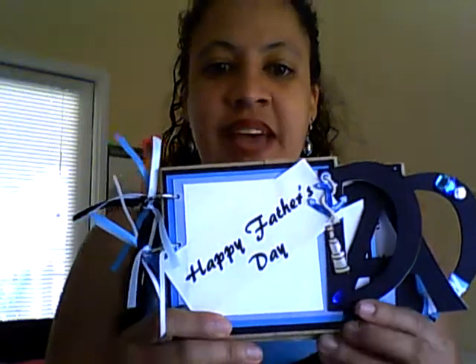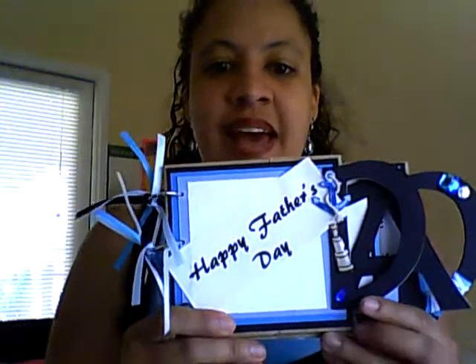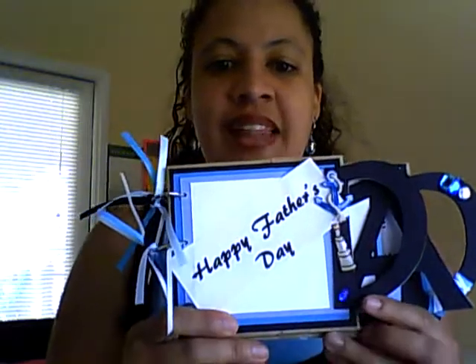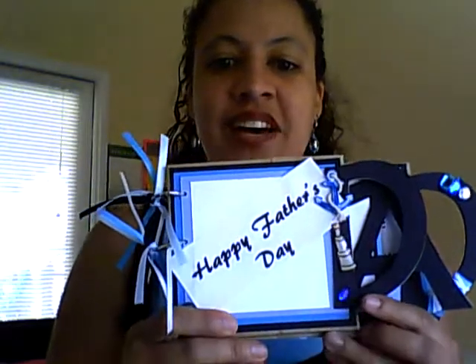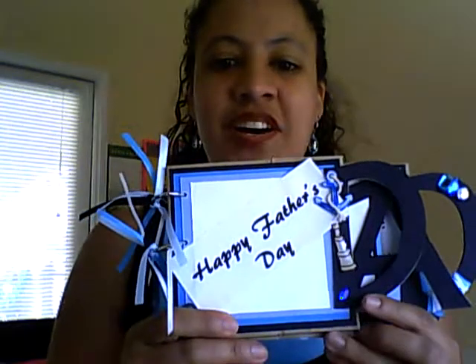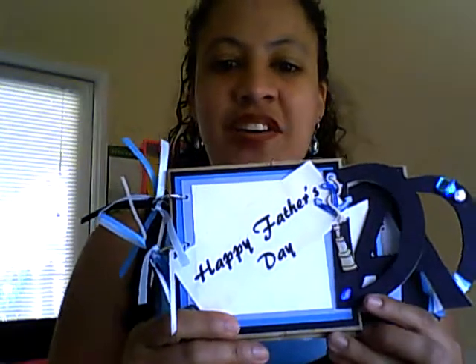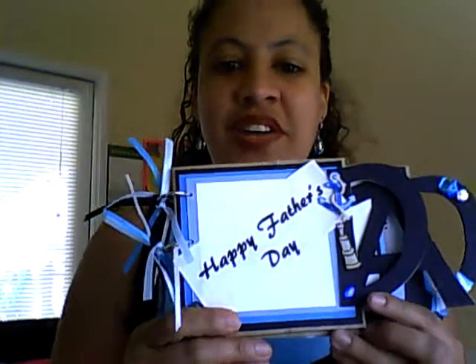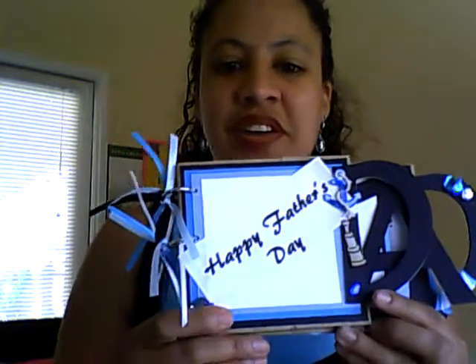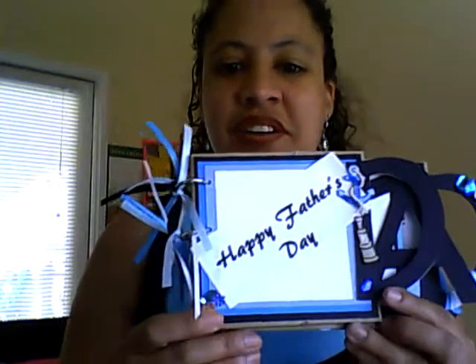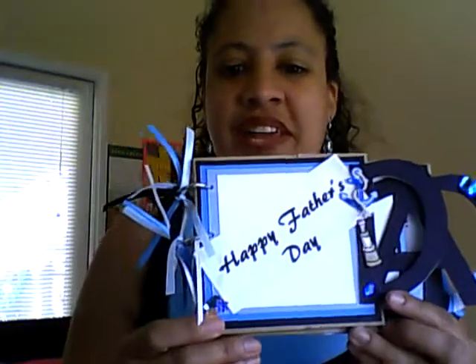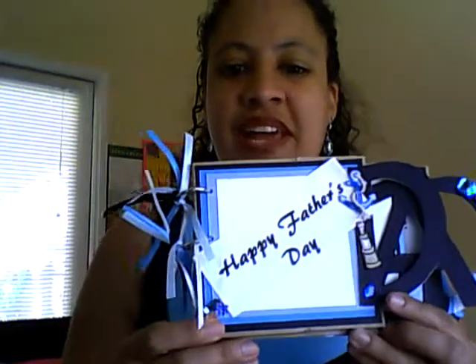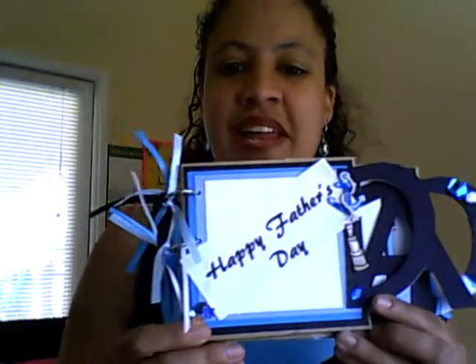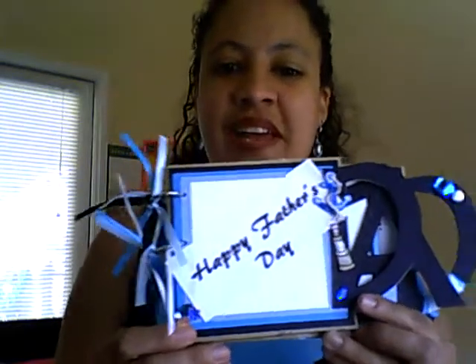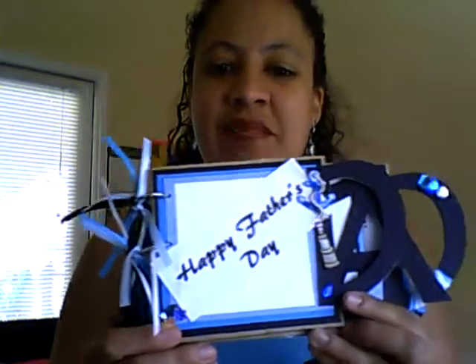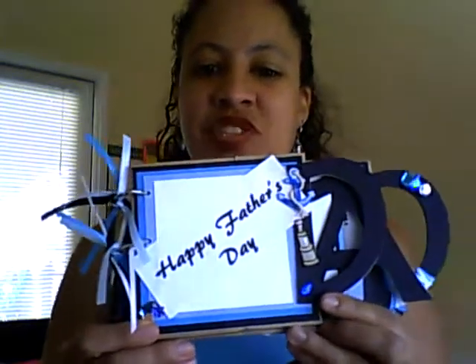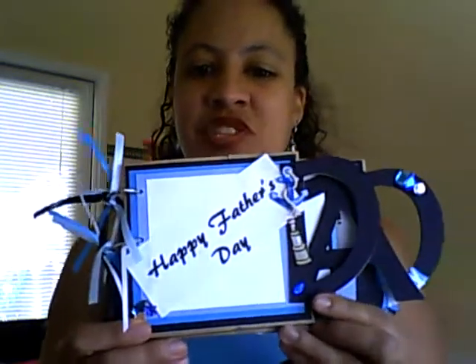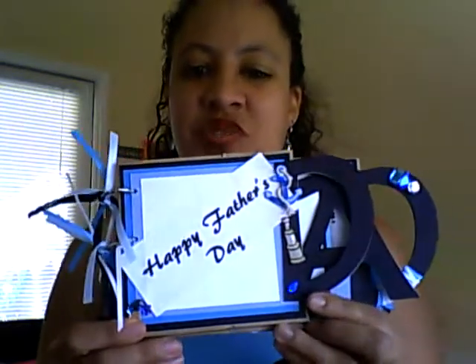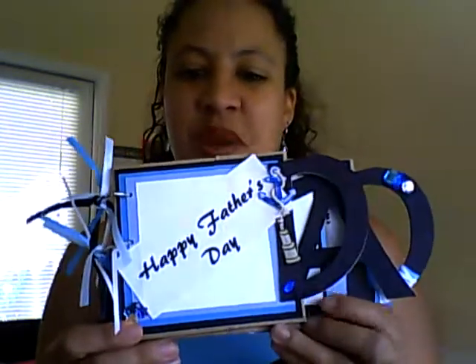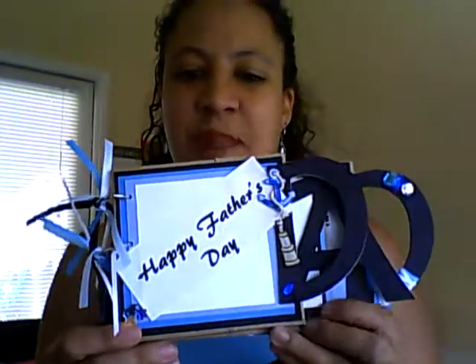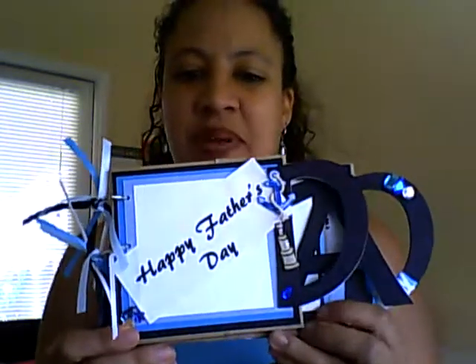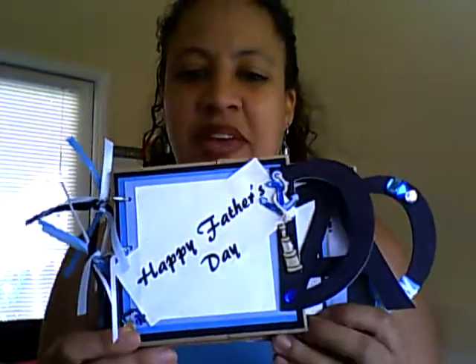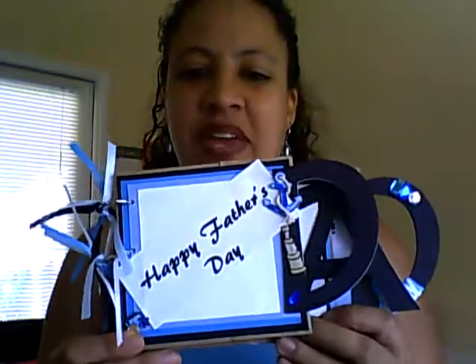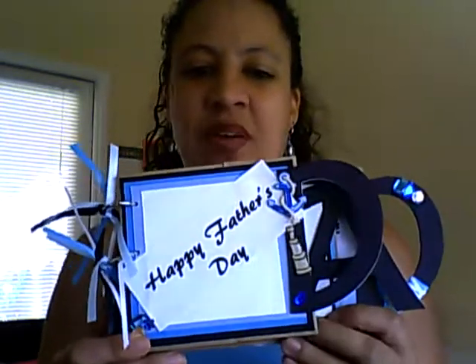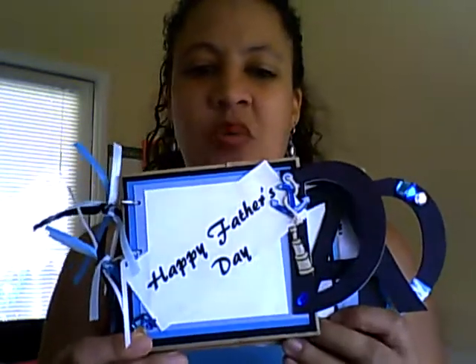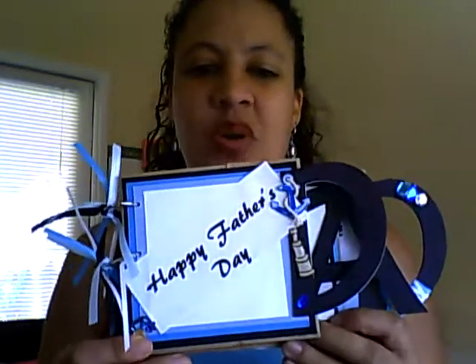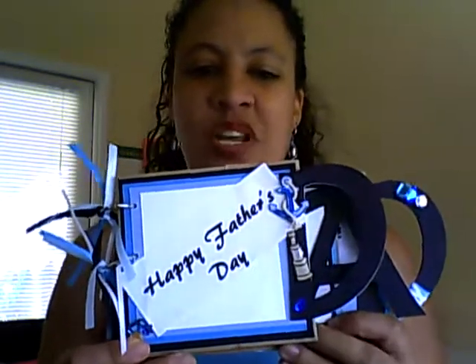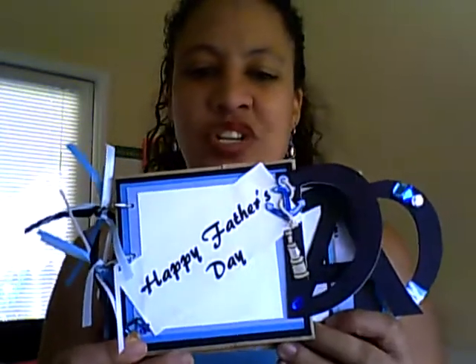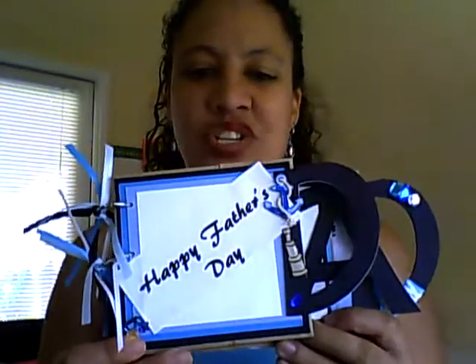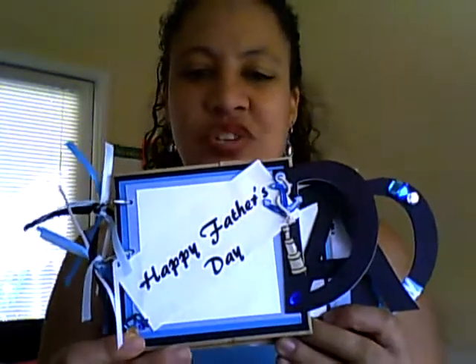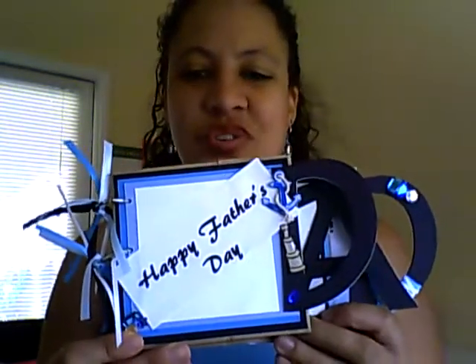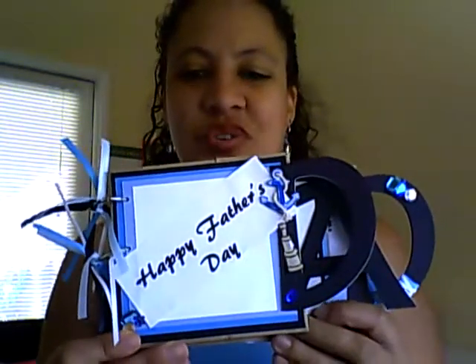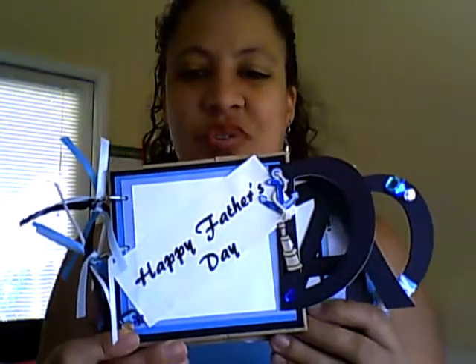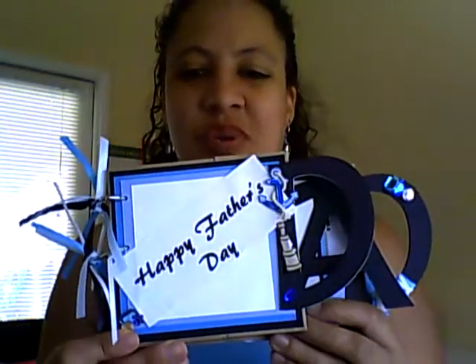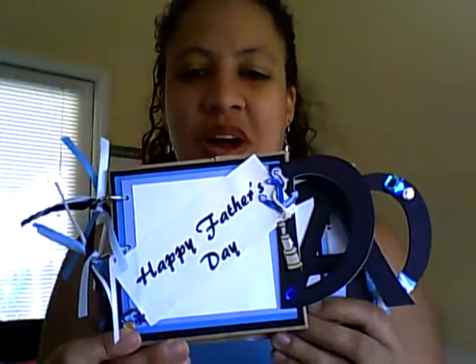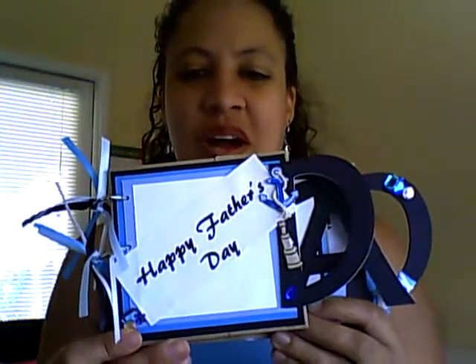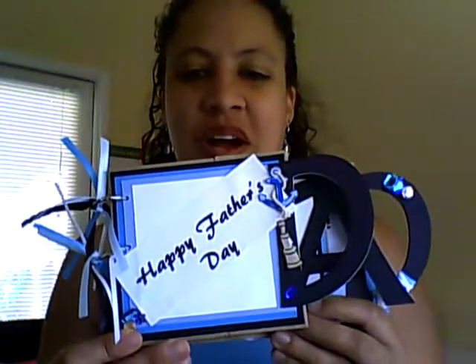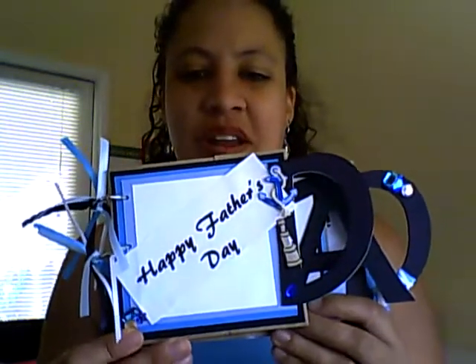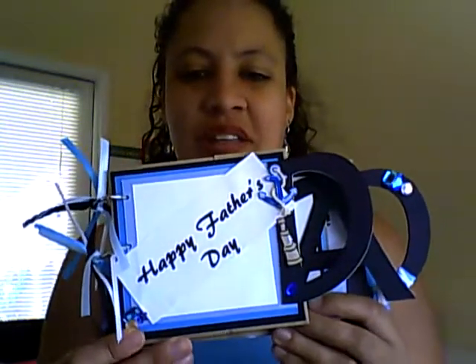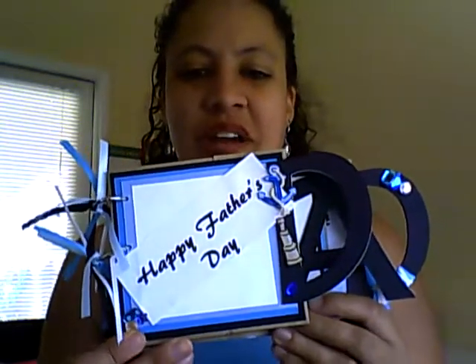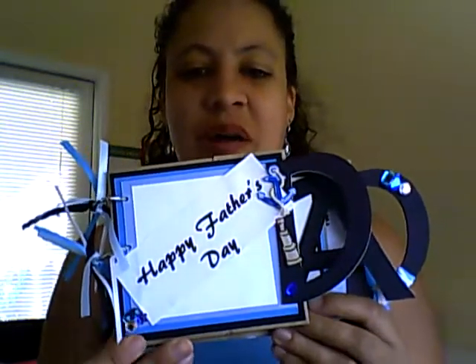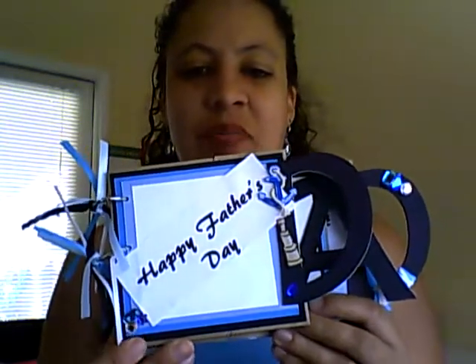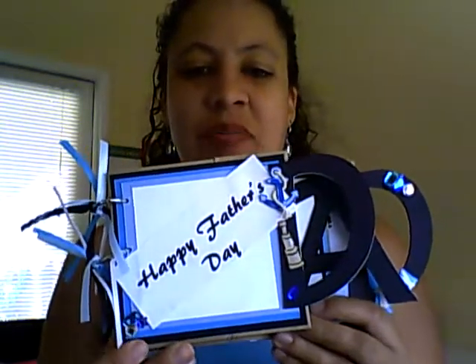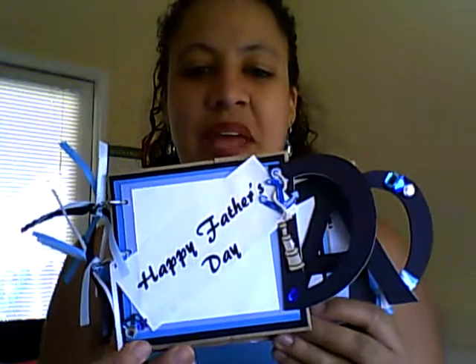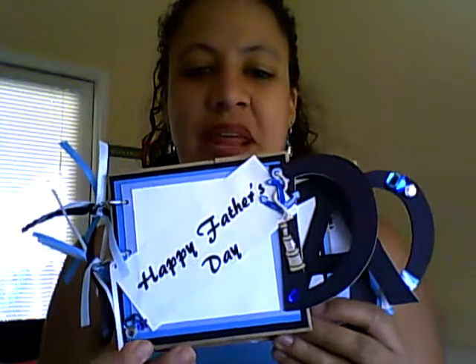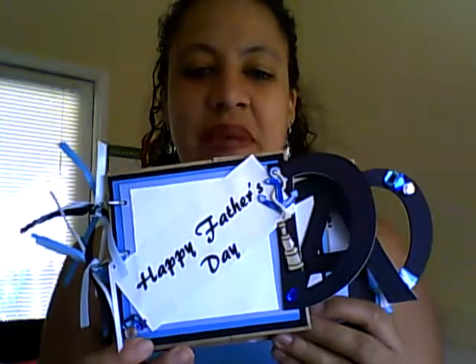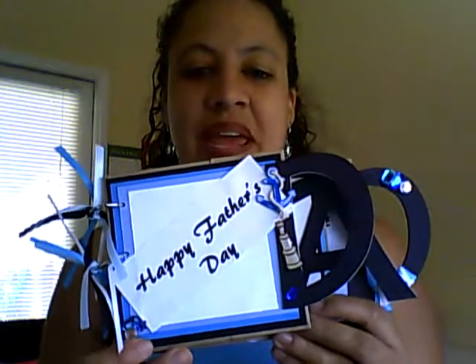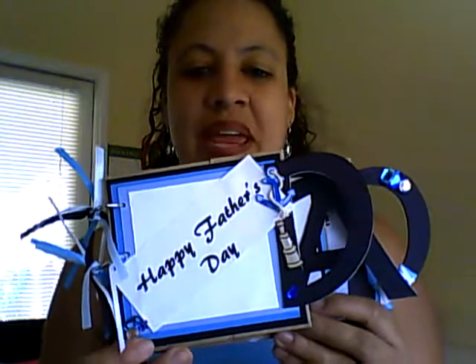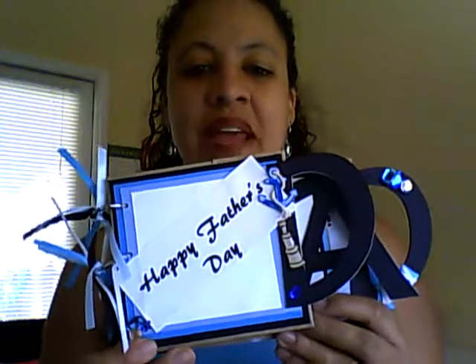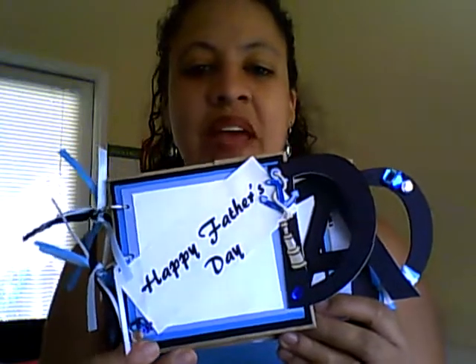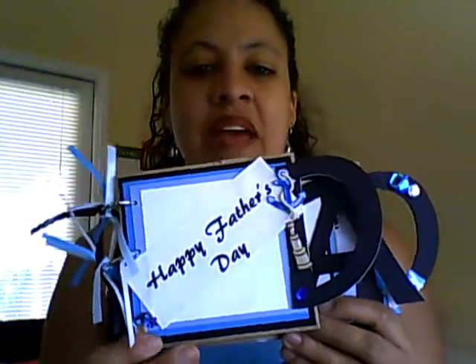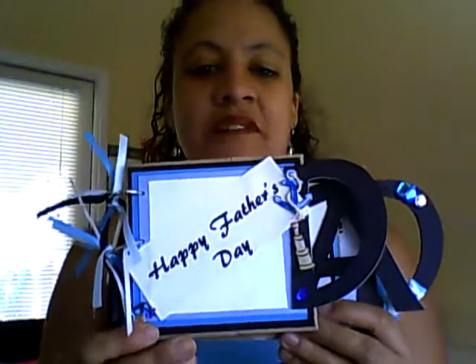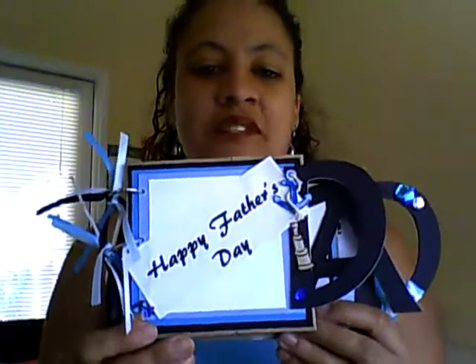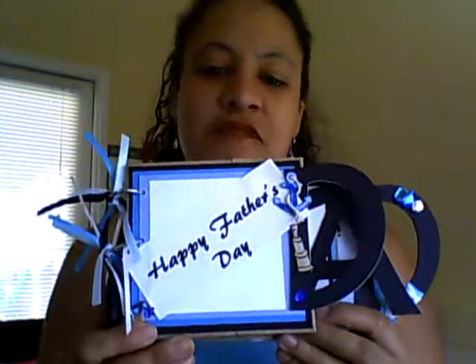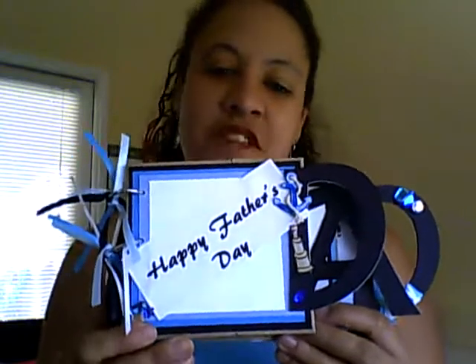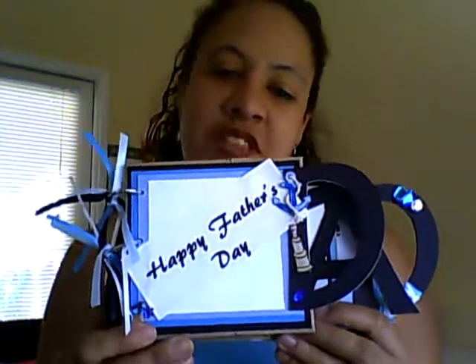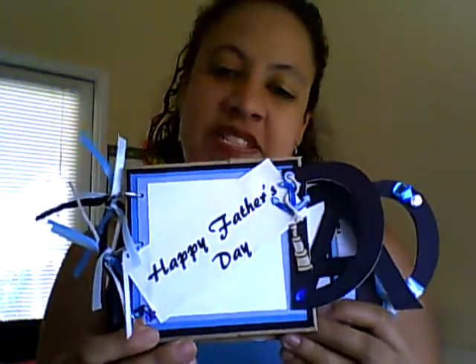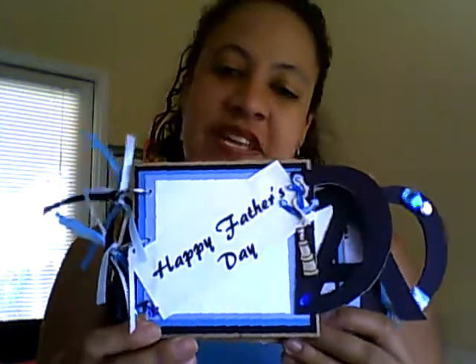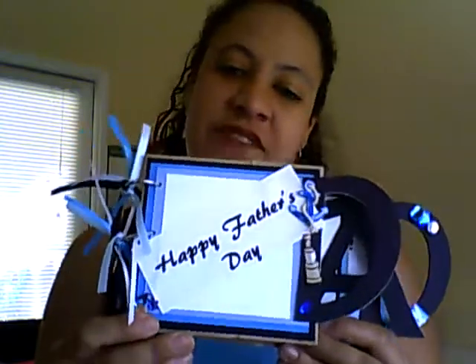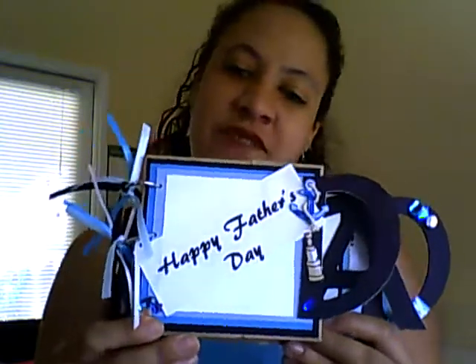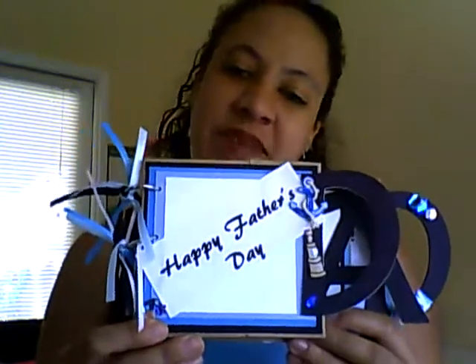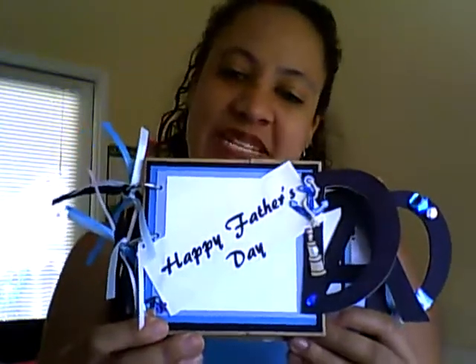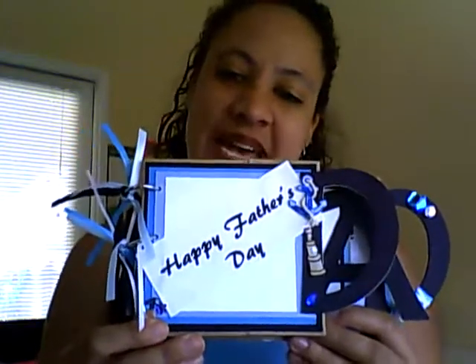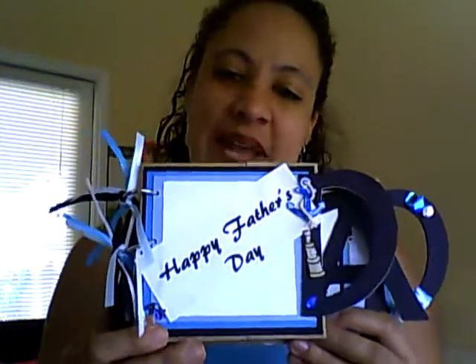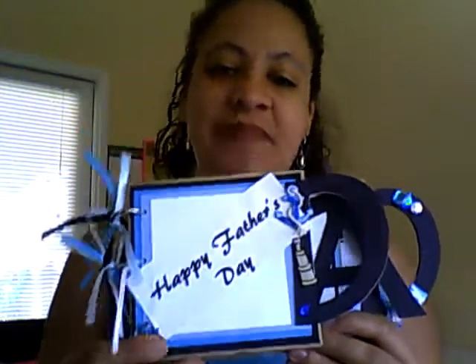Hello, here again, M.G. Scrapbooking, wanting to show you another album that I made for Father's Day for my dad.